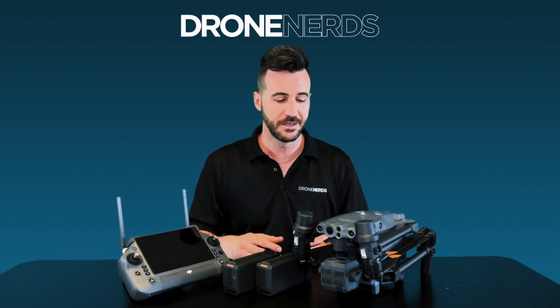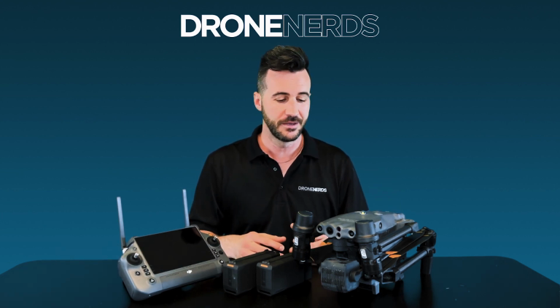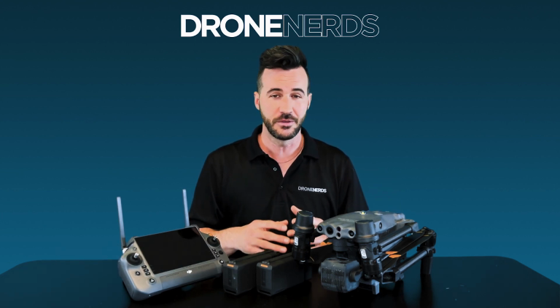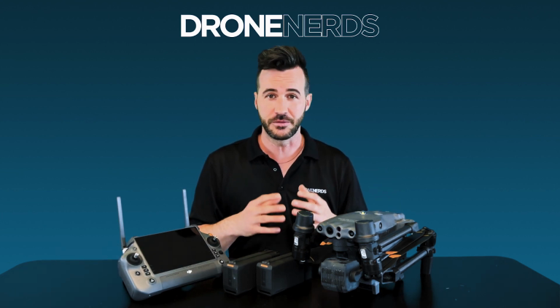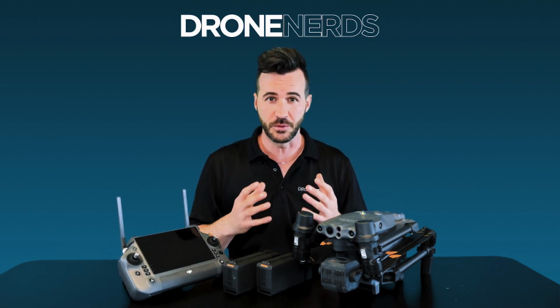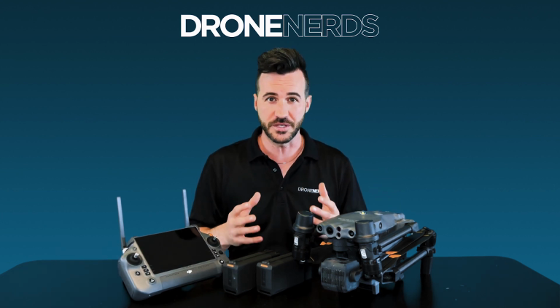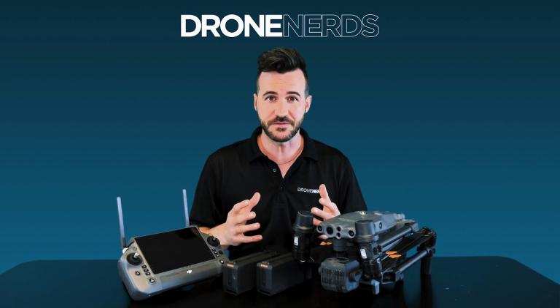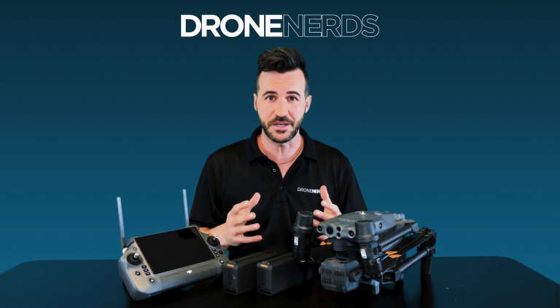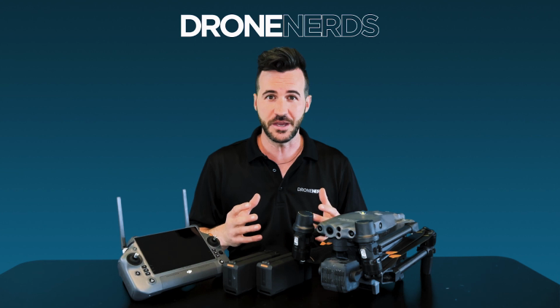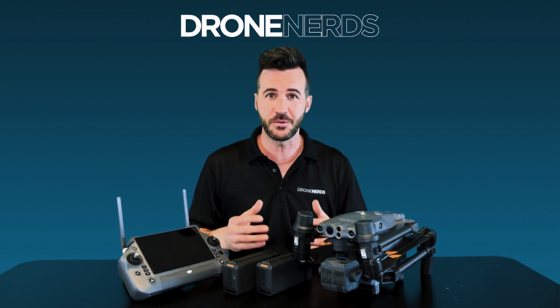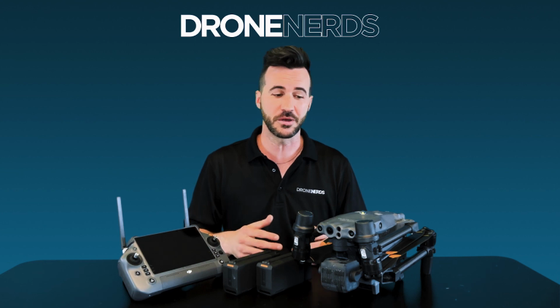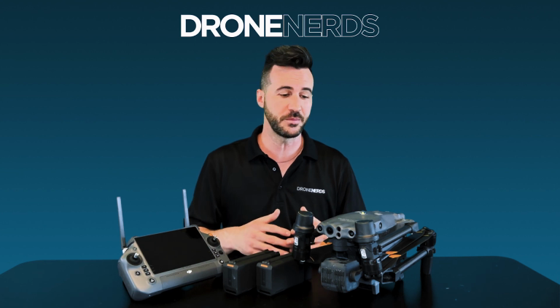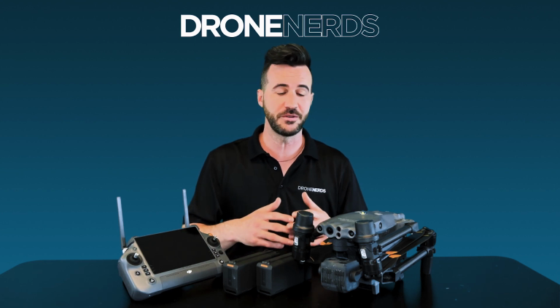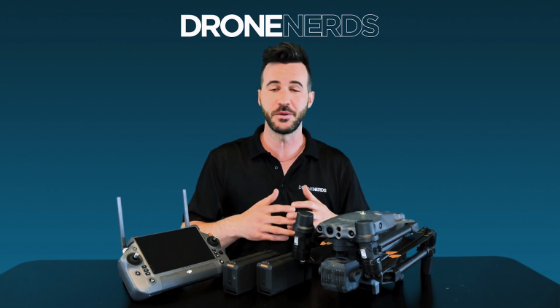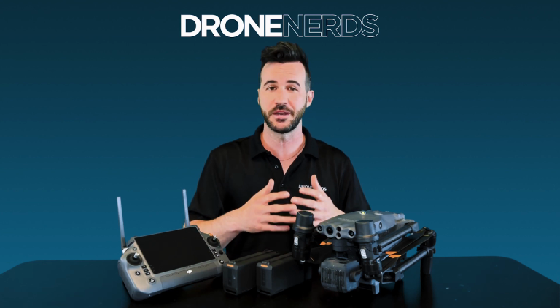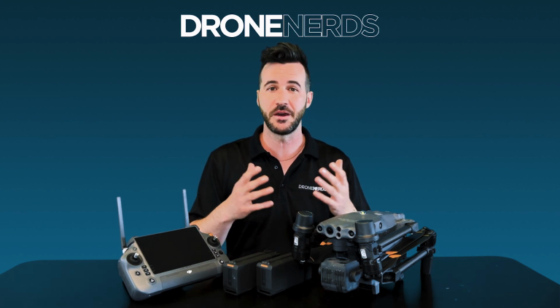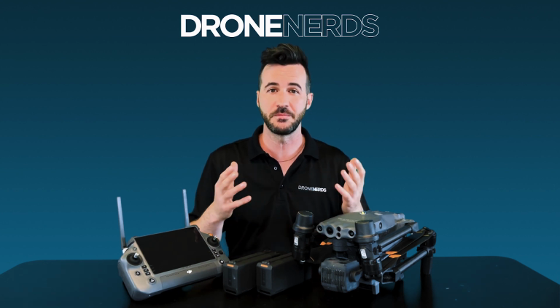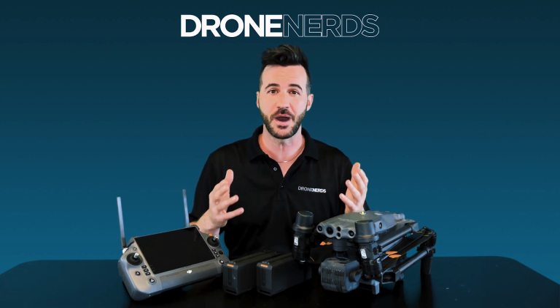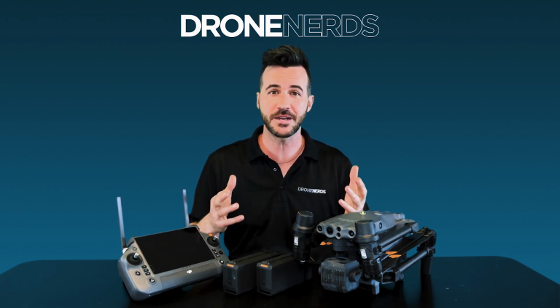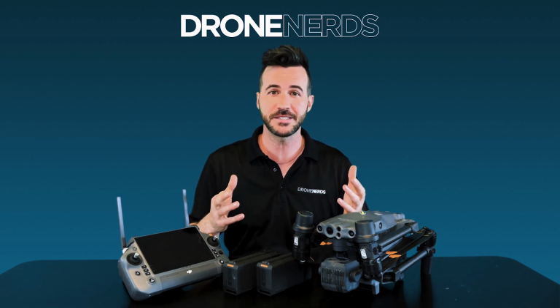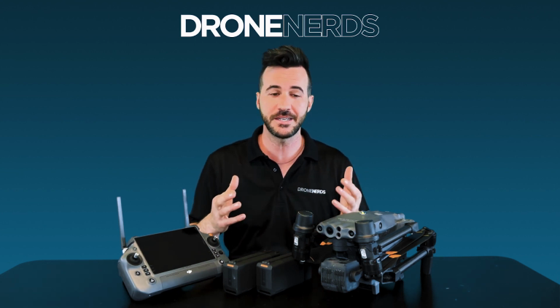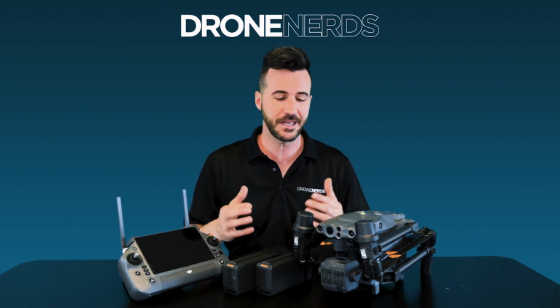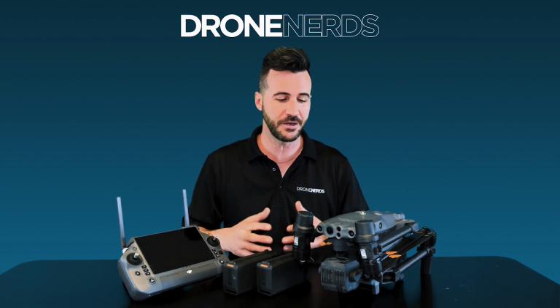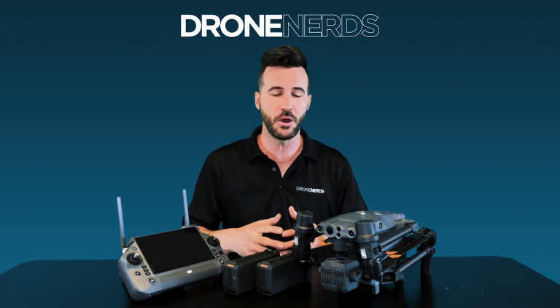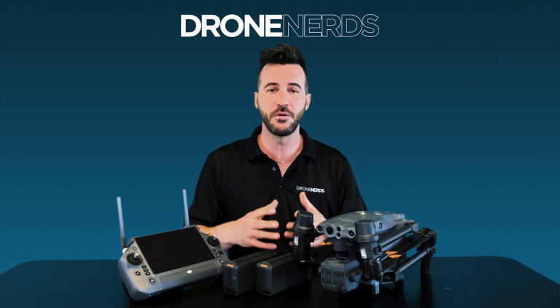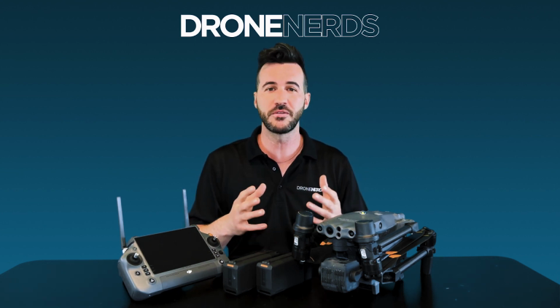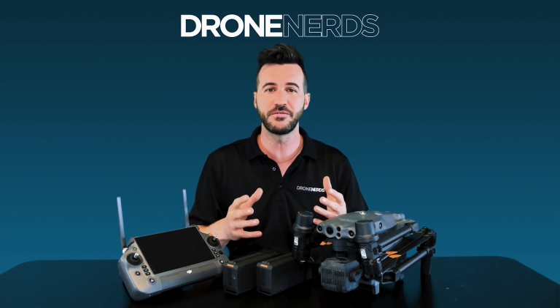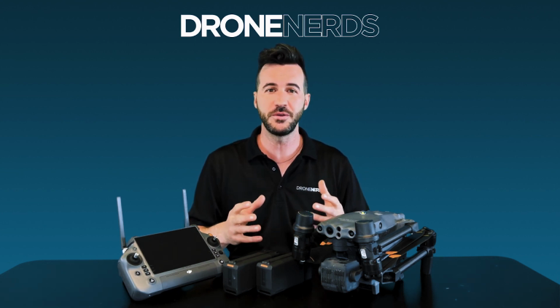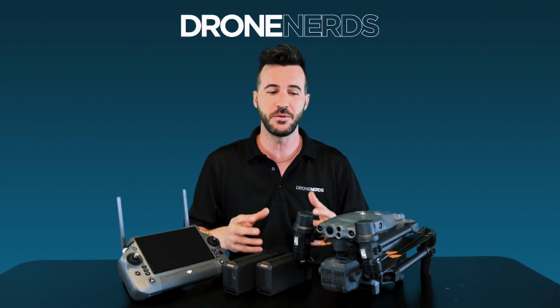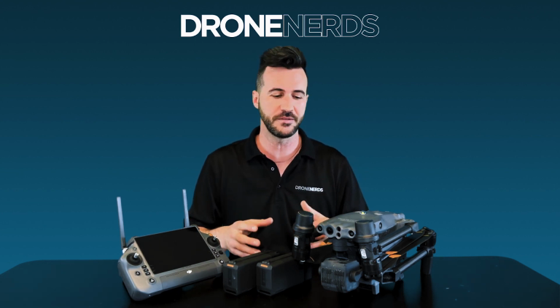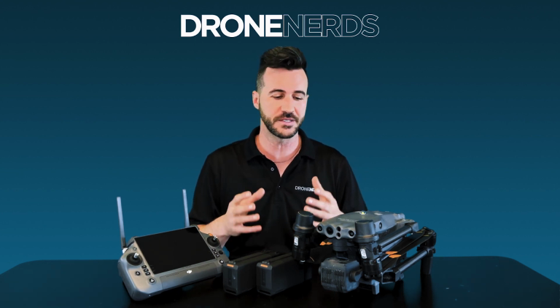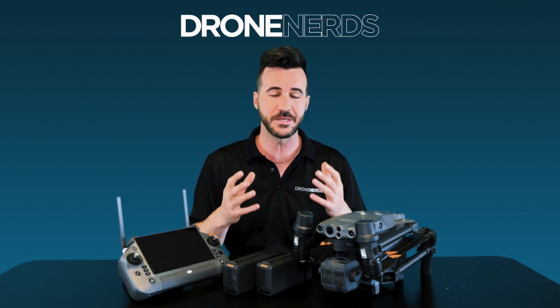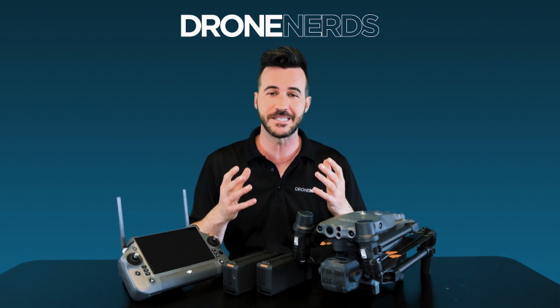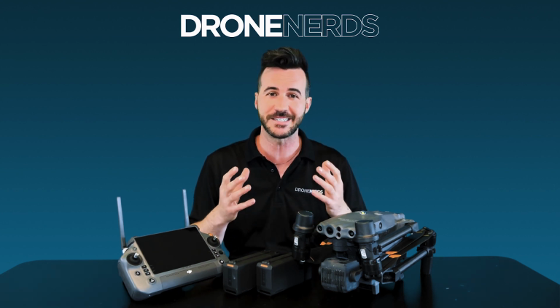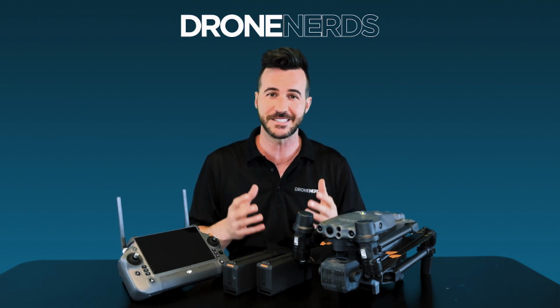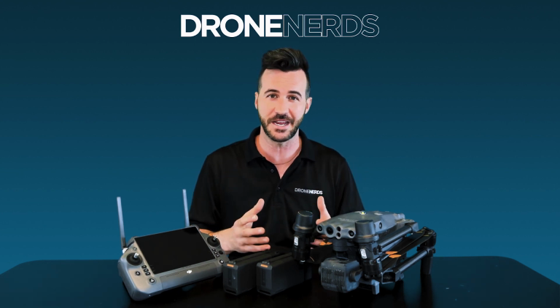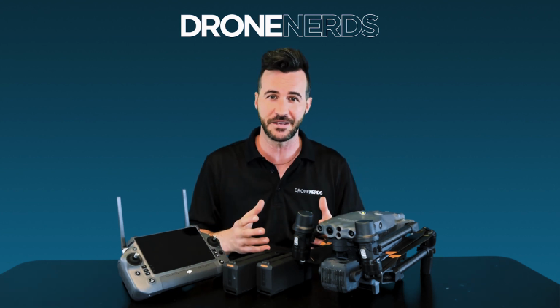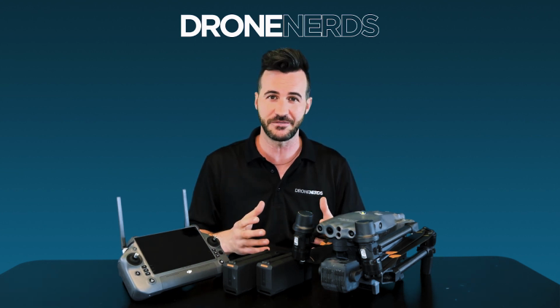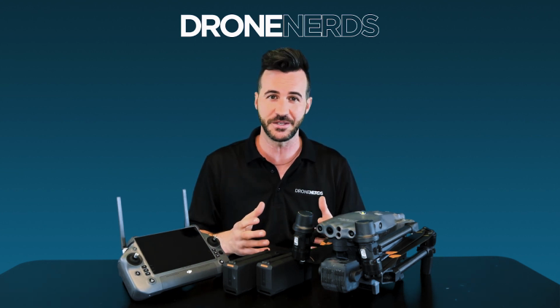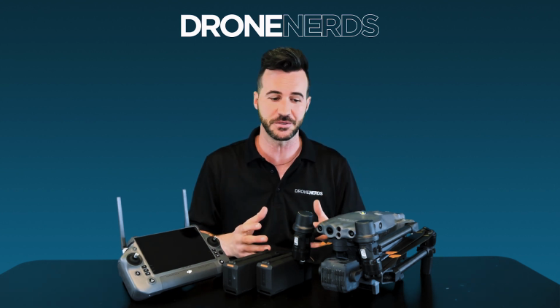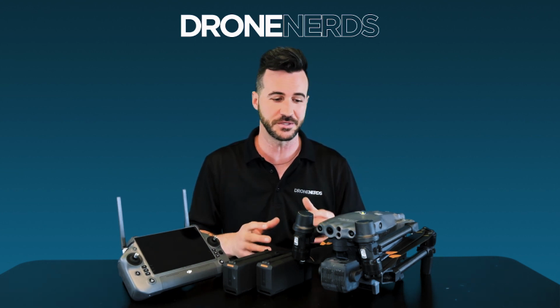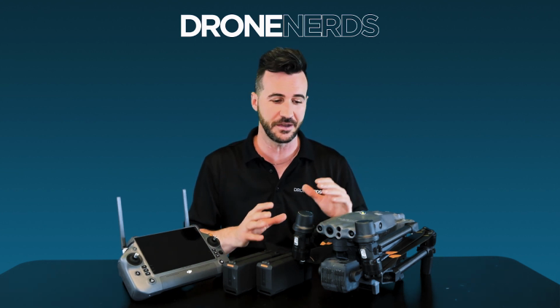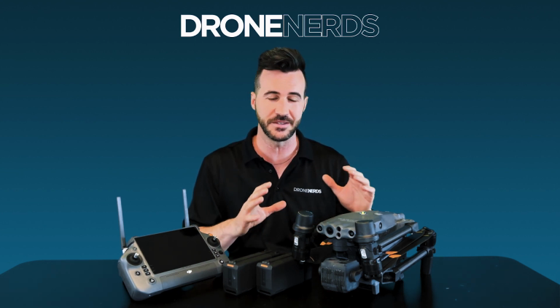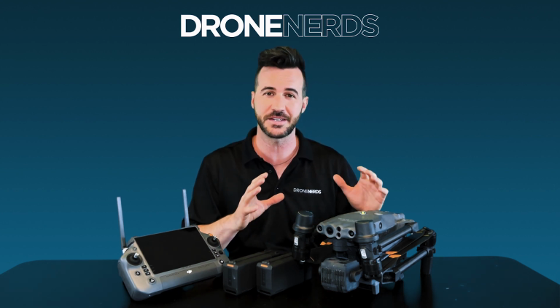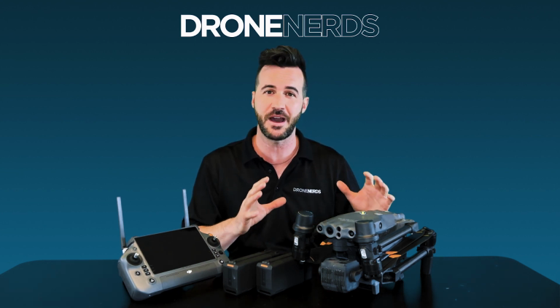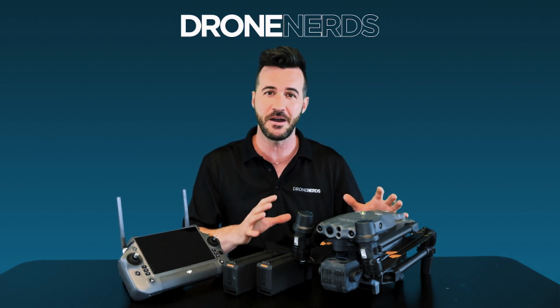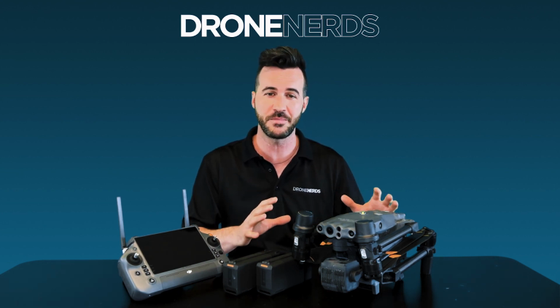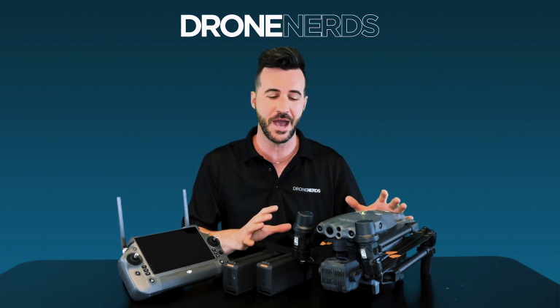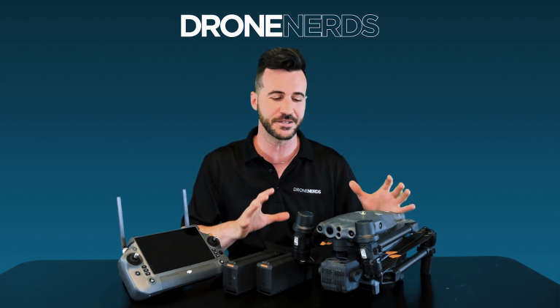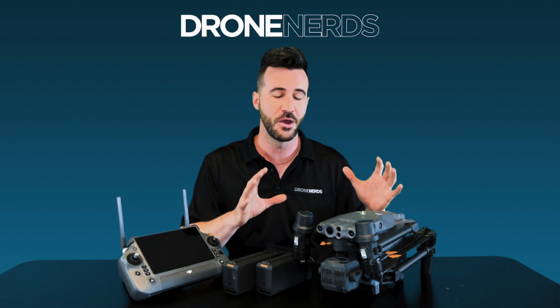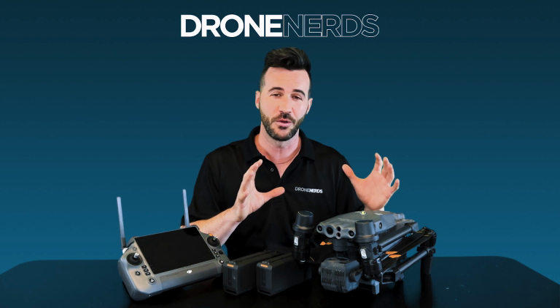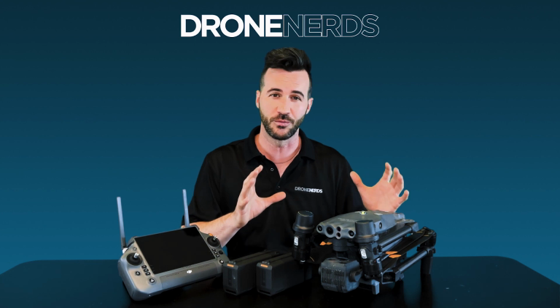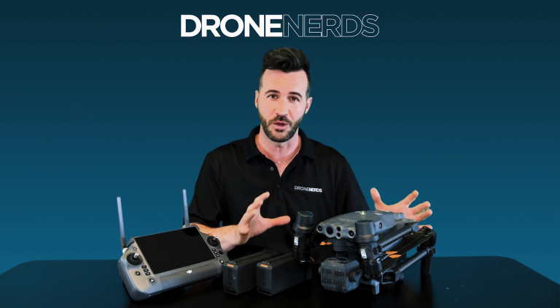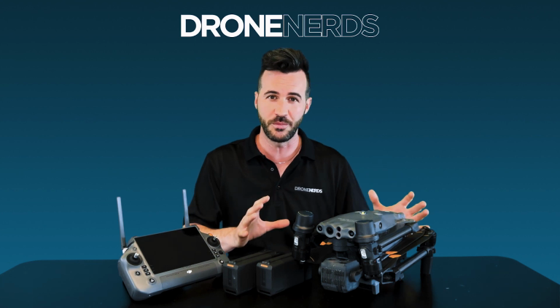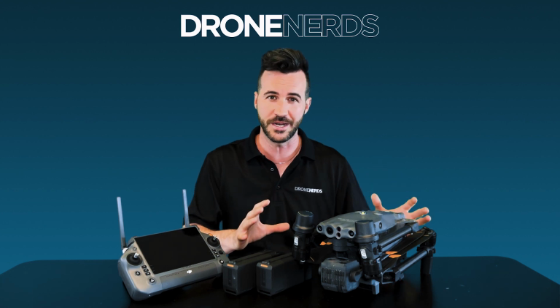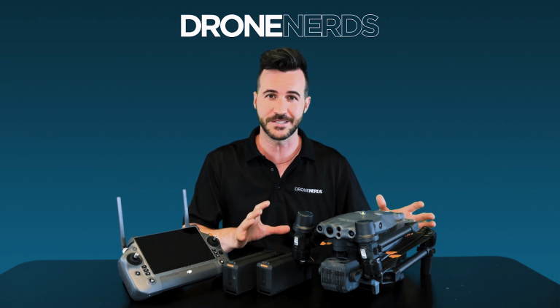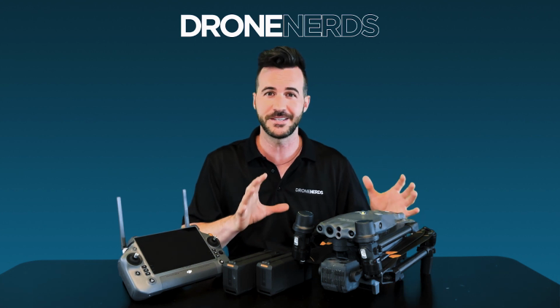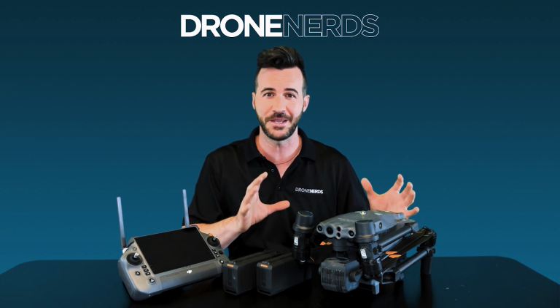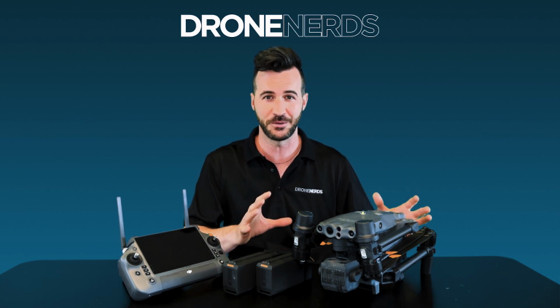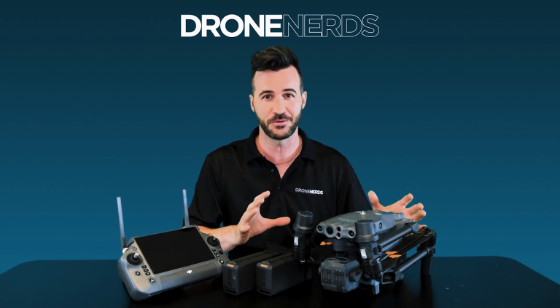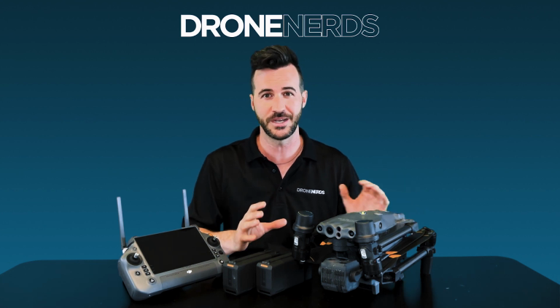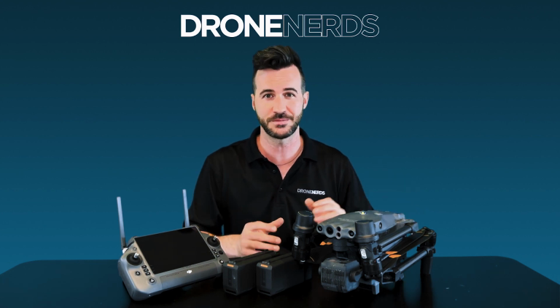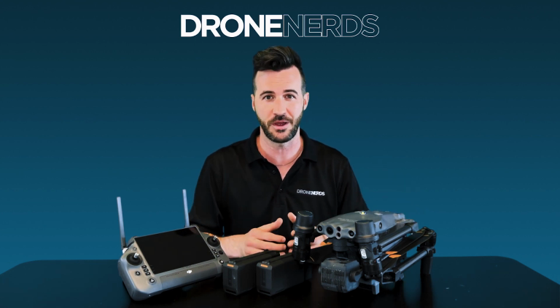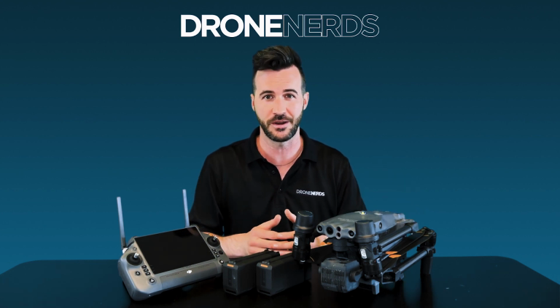Through this video, we're going to be doing an unboxing and an overview of some of these exciting features of this compact, robust Enterprise product.